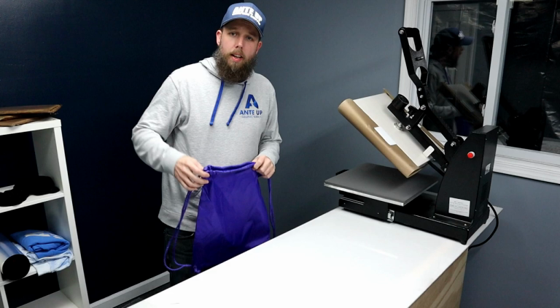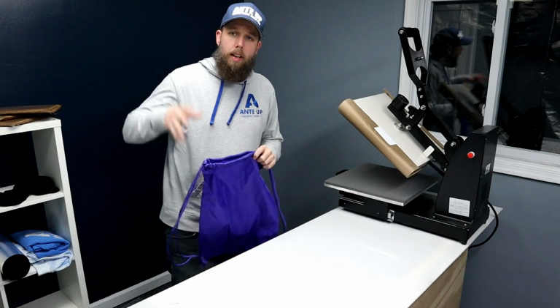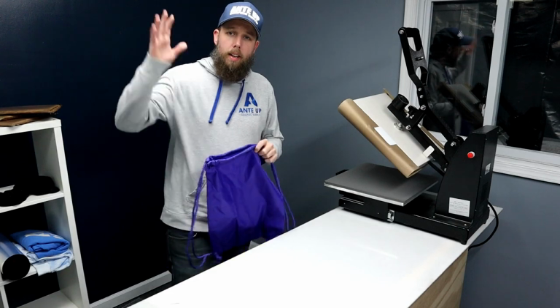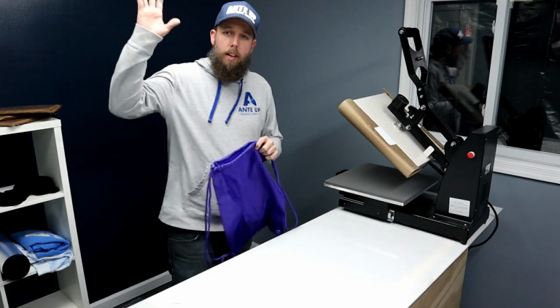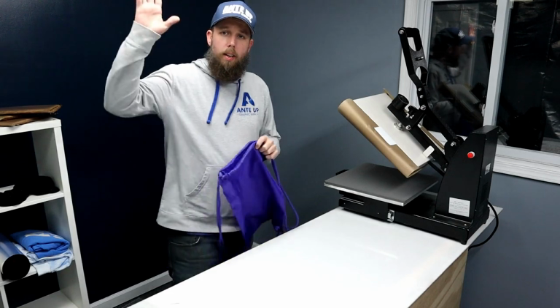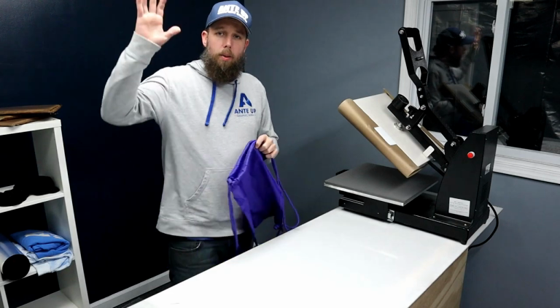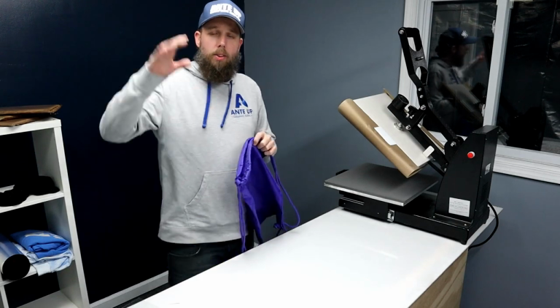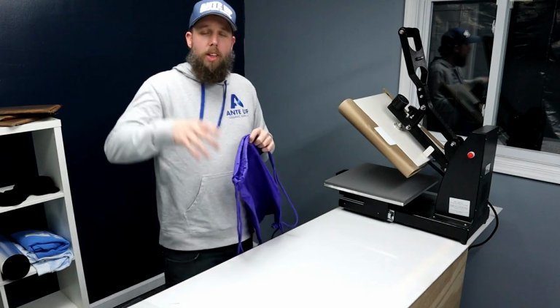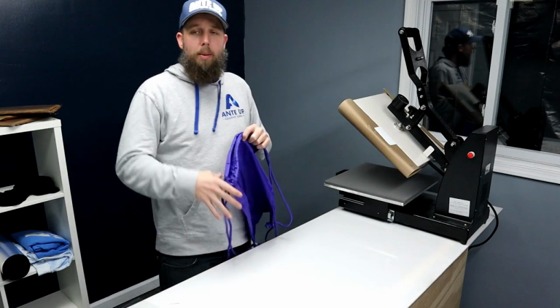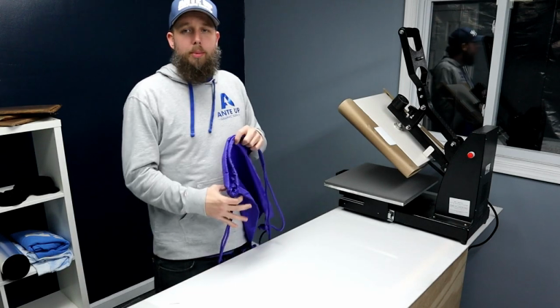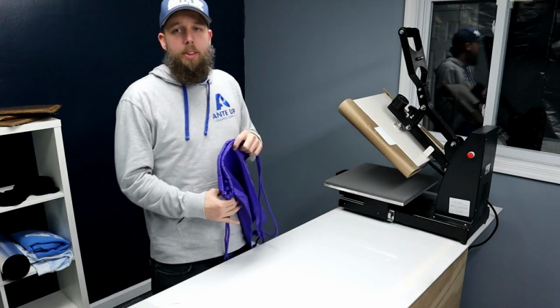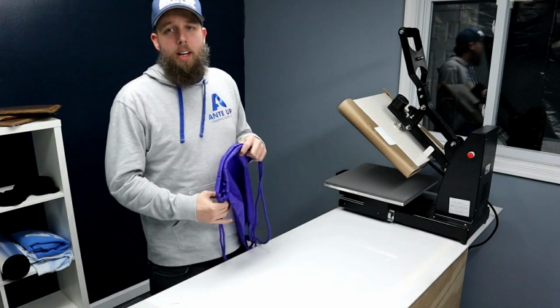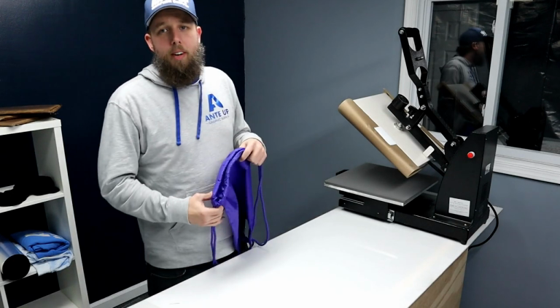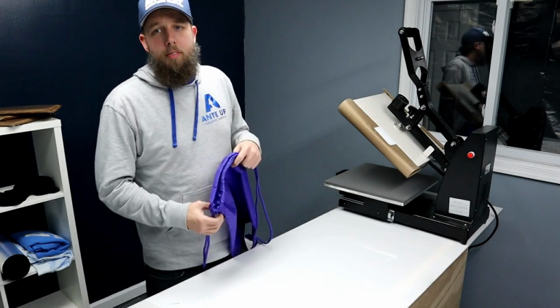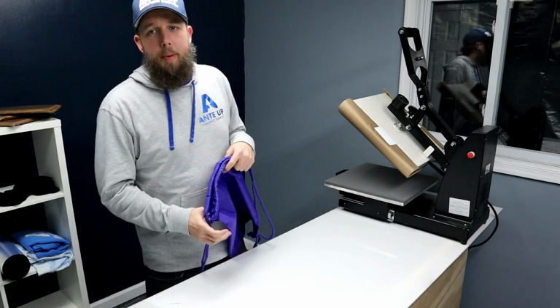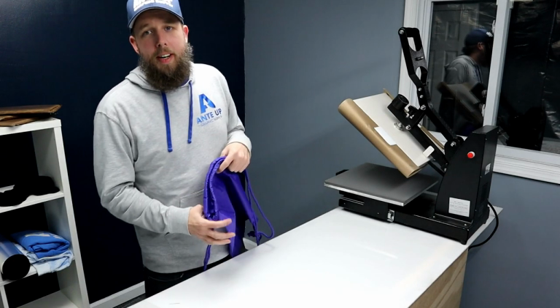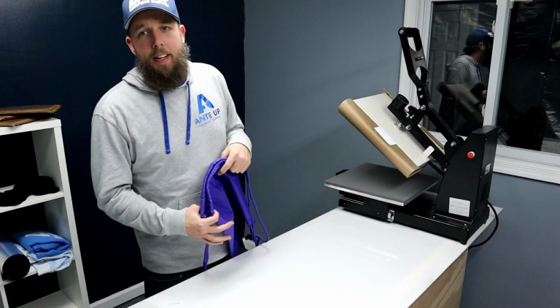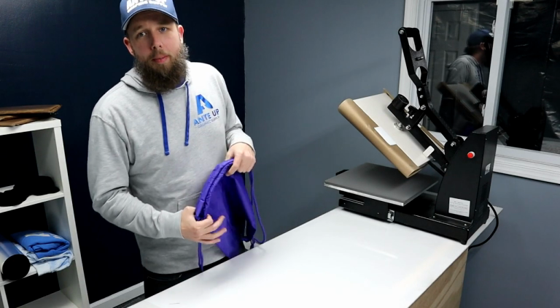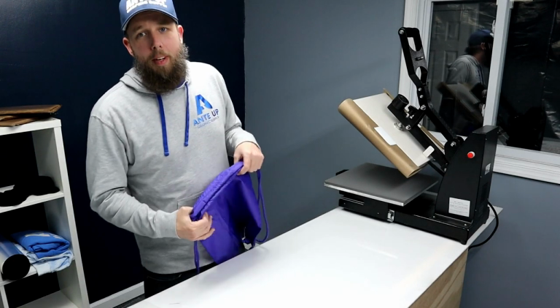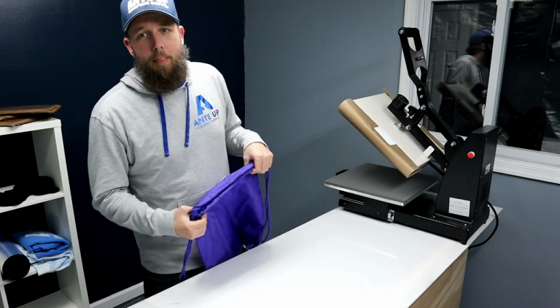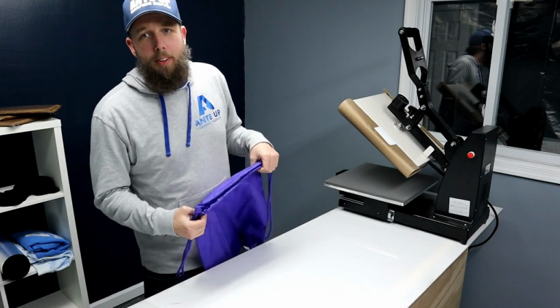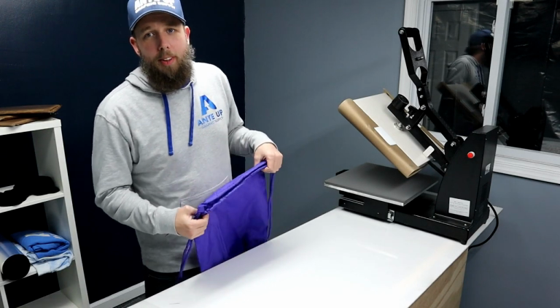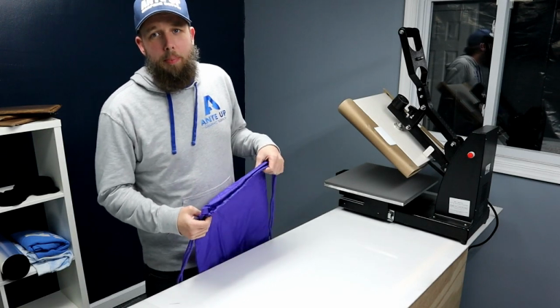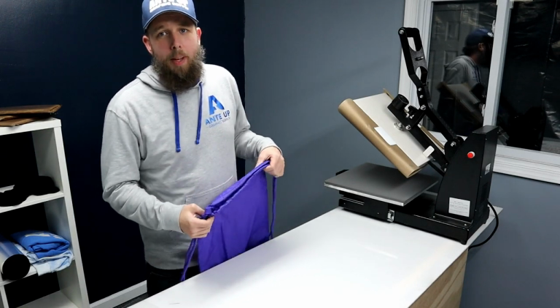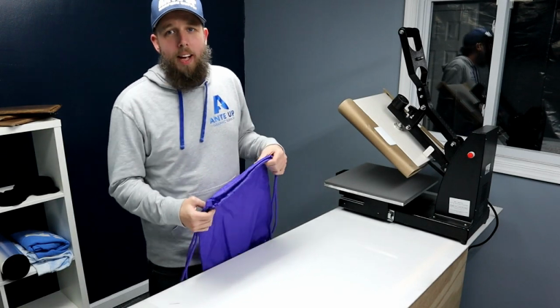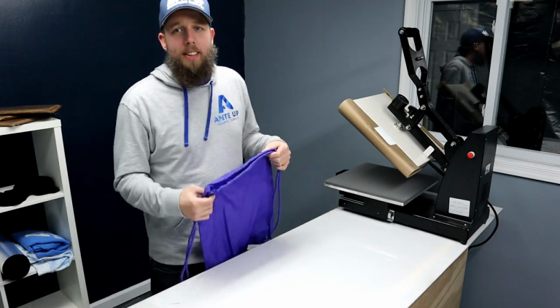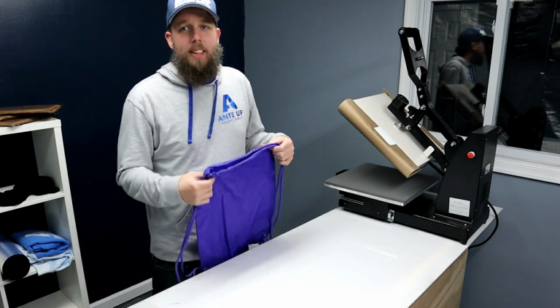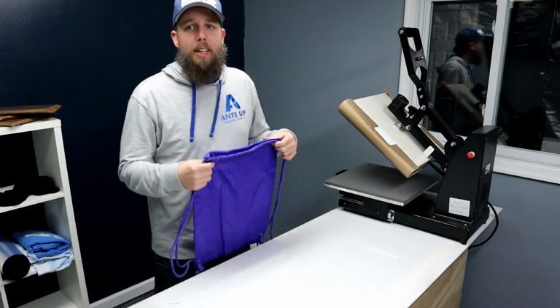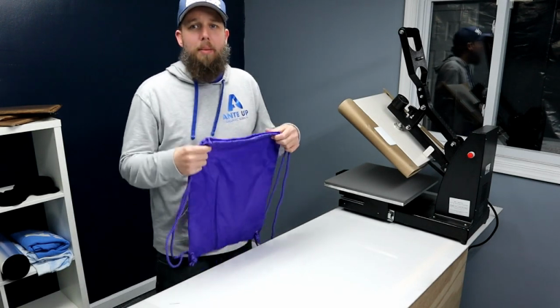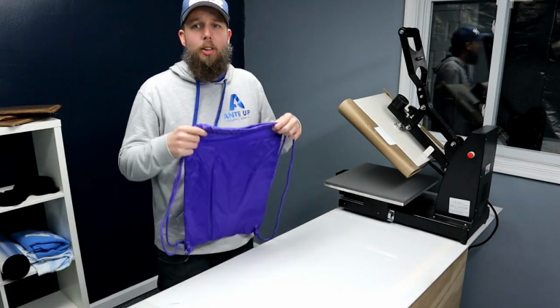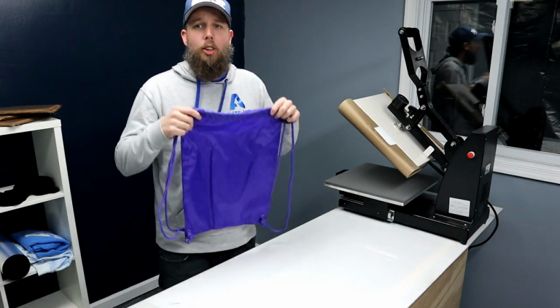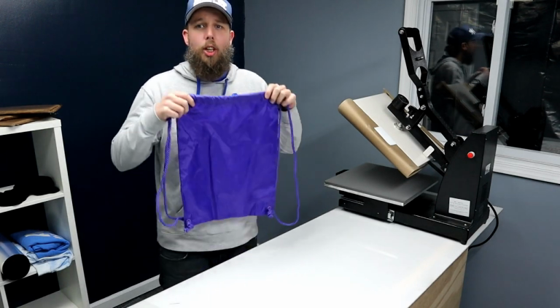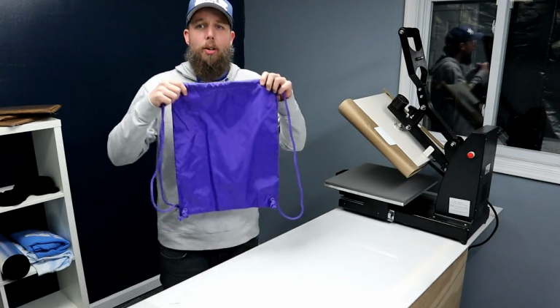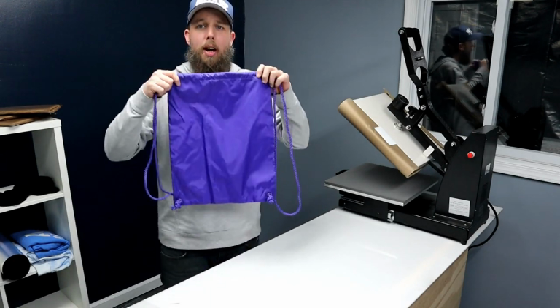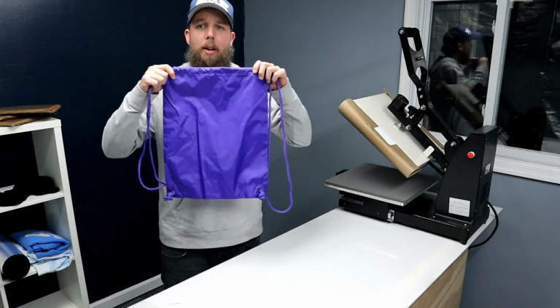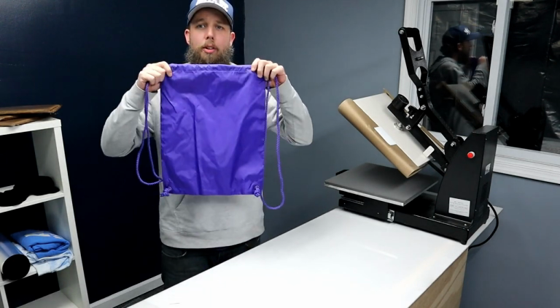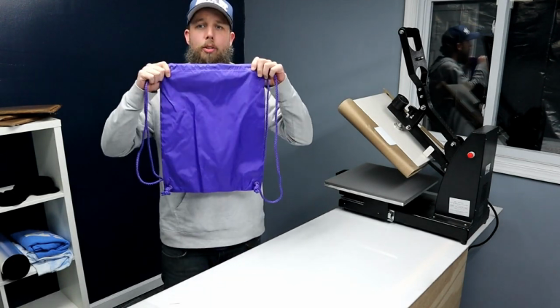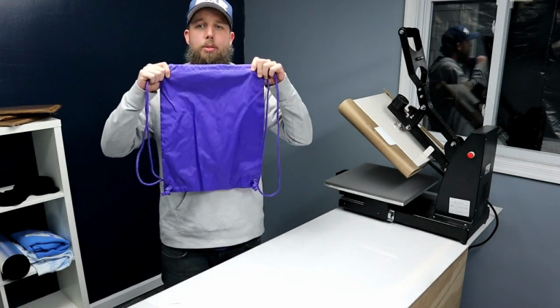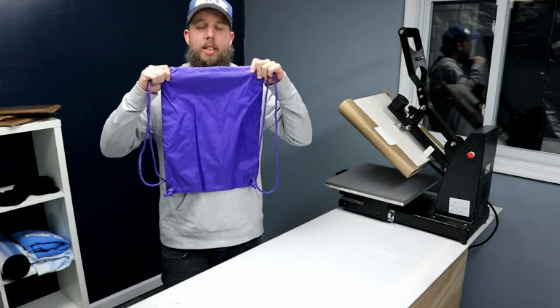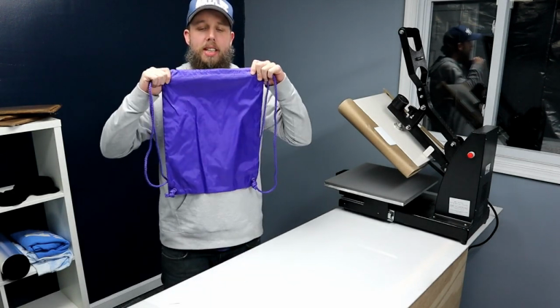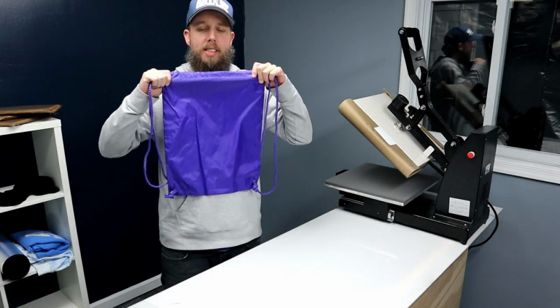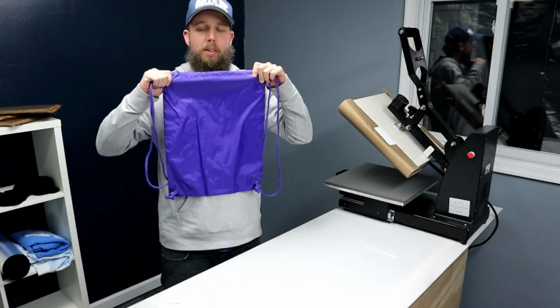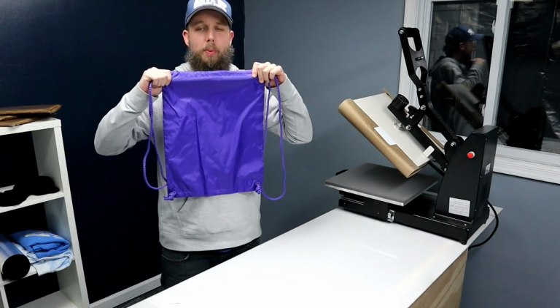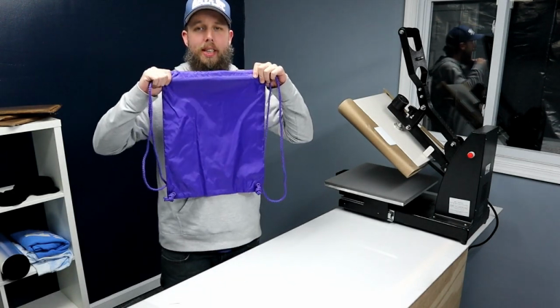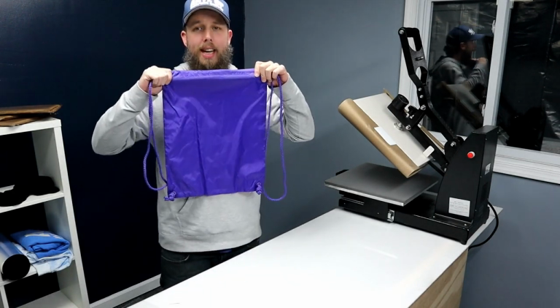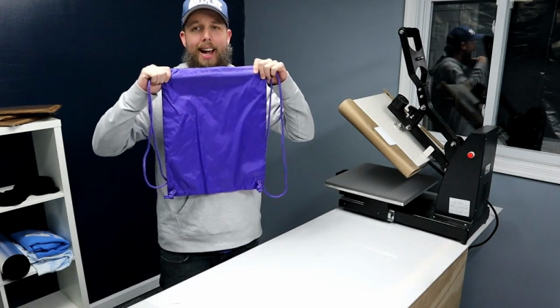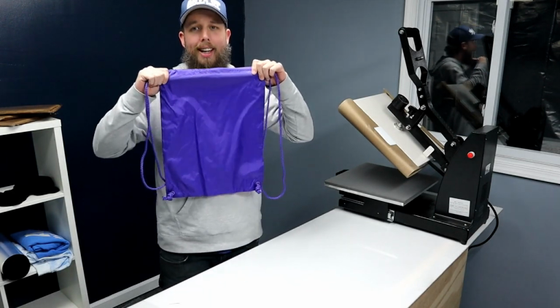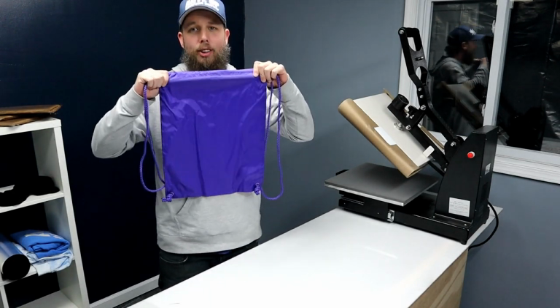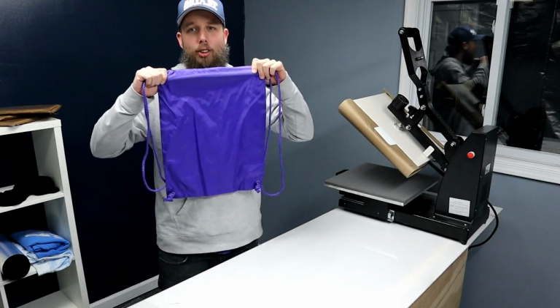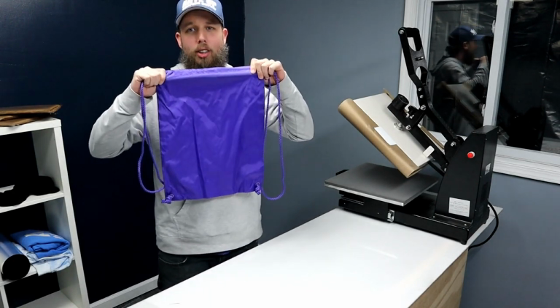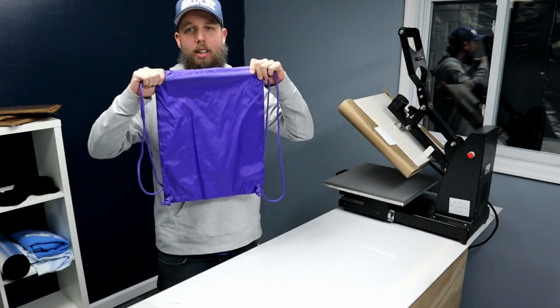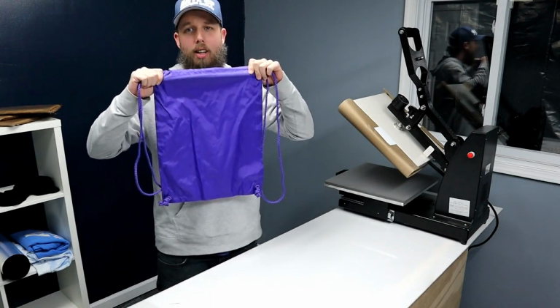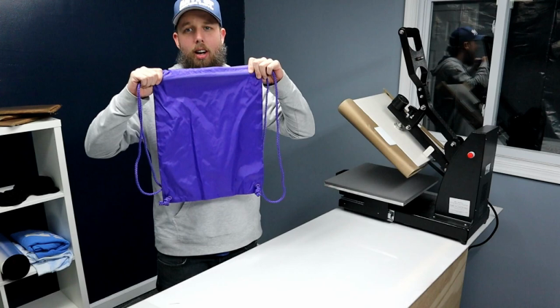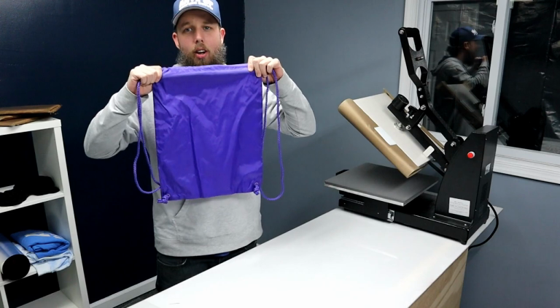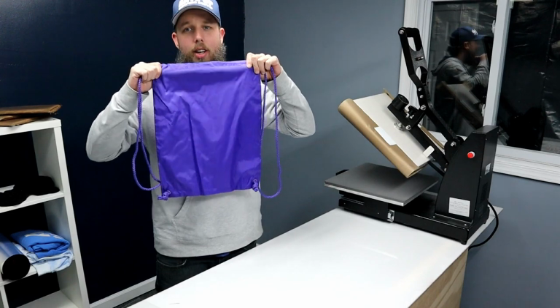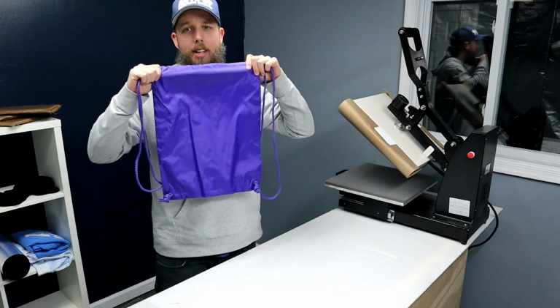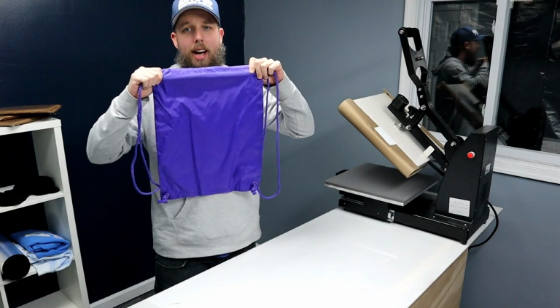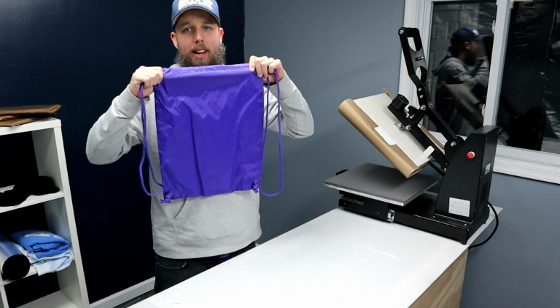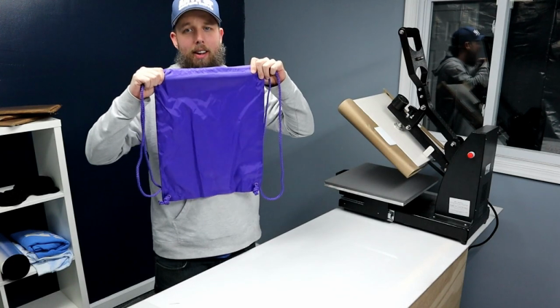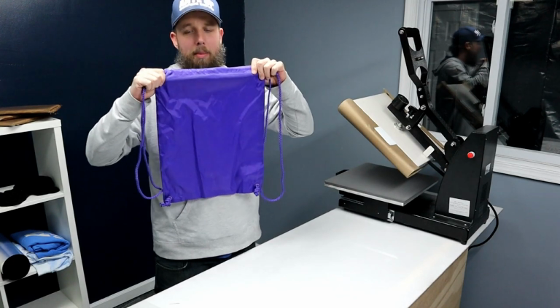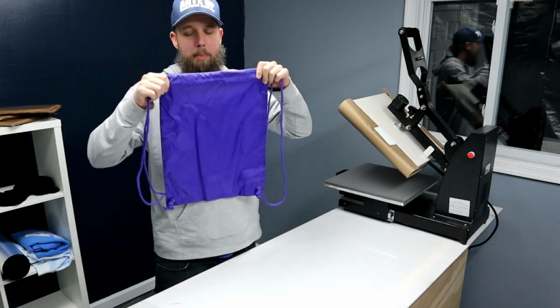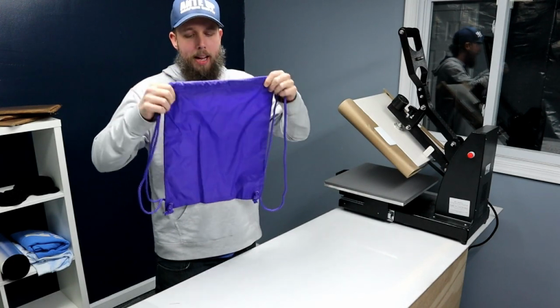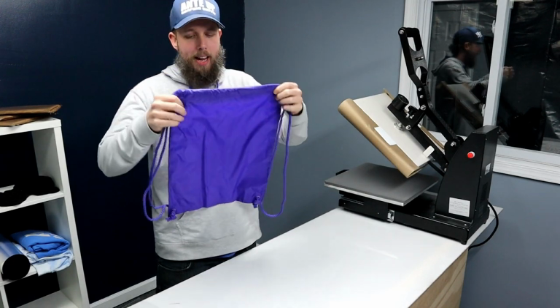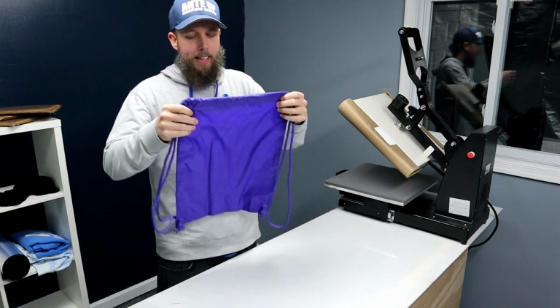What's up? It's Kyle from AndyUp Graphics Supply. Today I'm going to show you how to use EasyWeed Extra on a nylon bag.